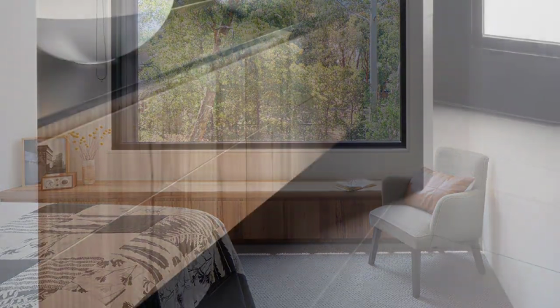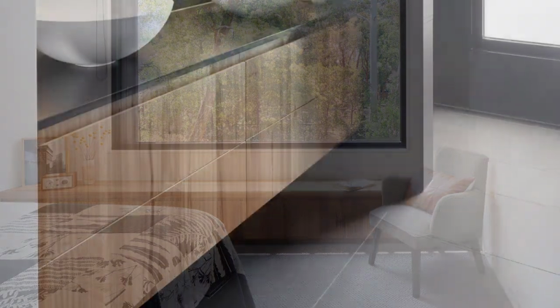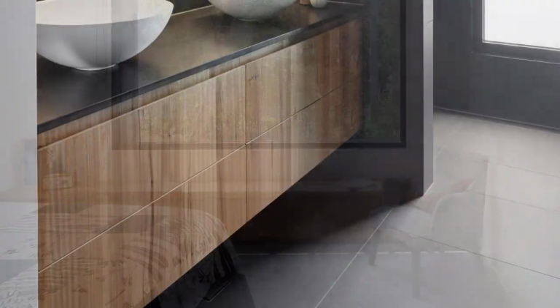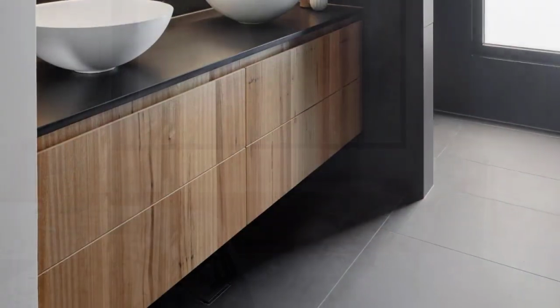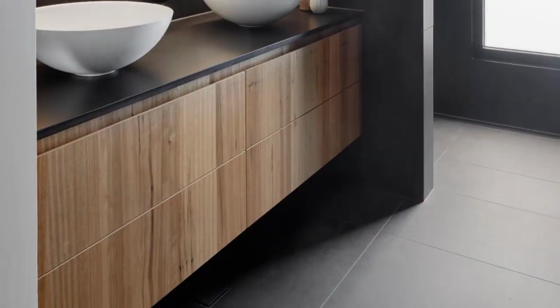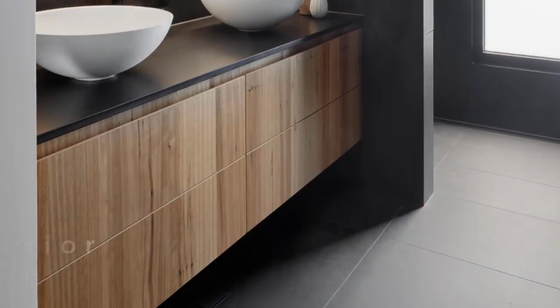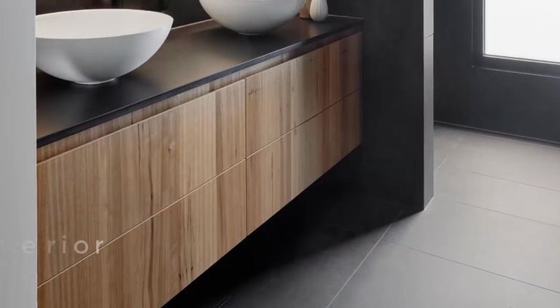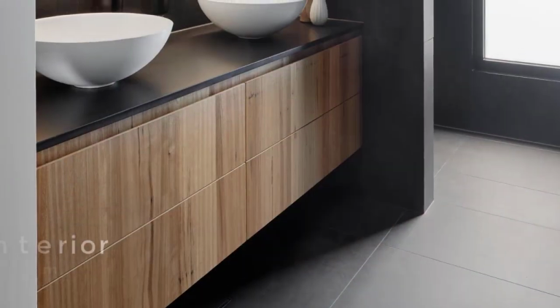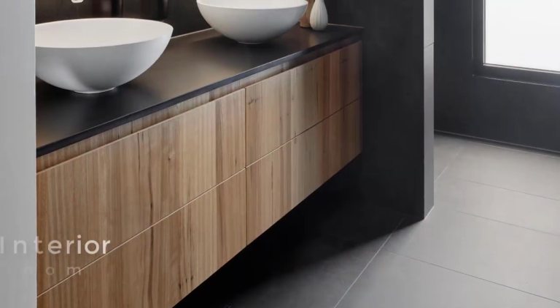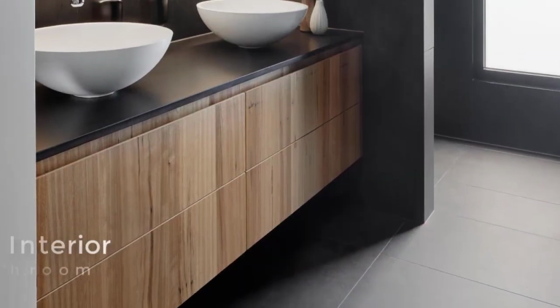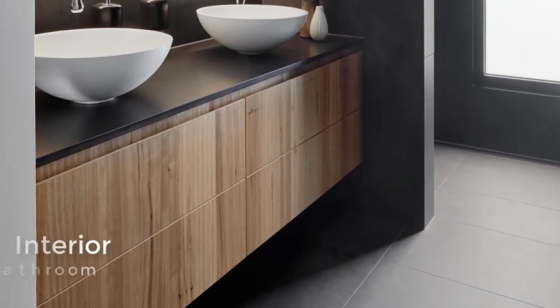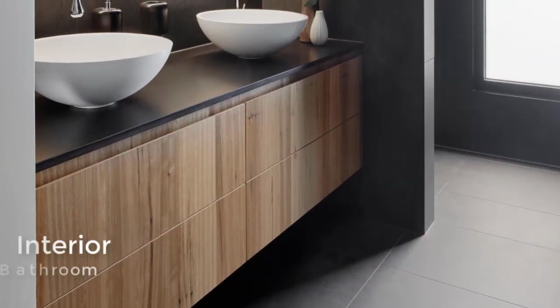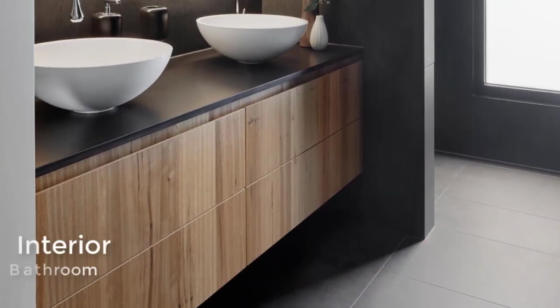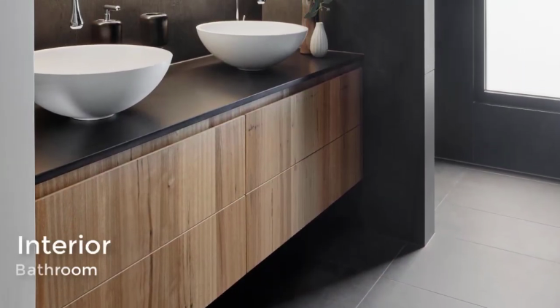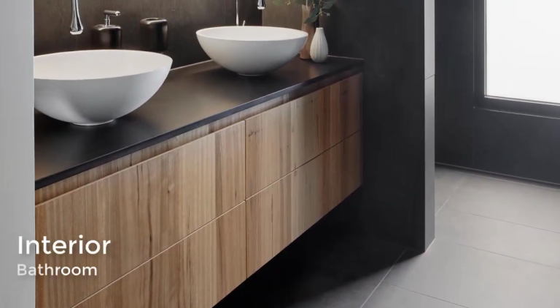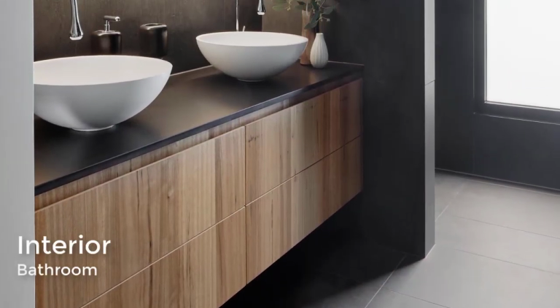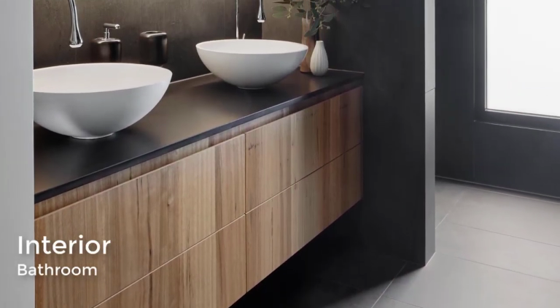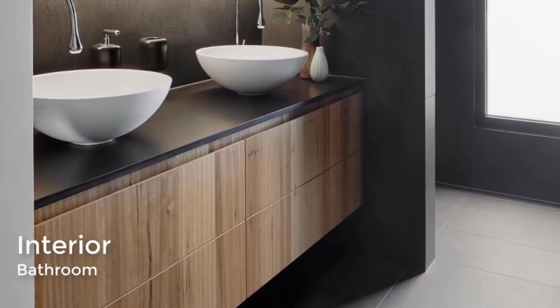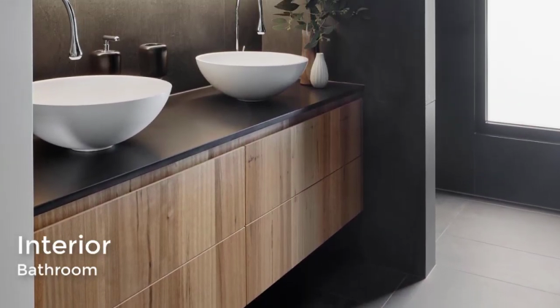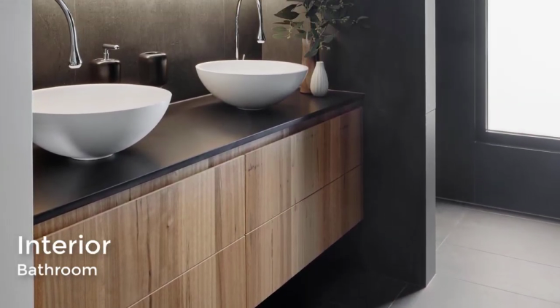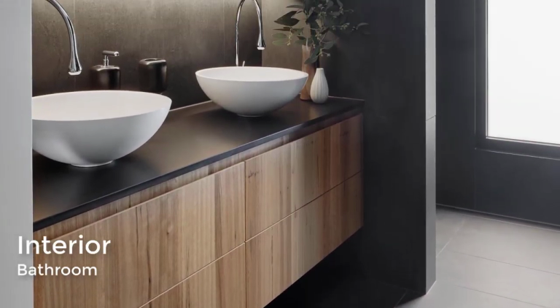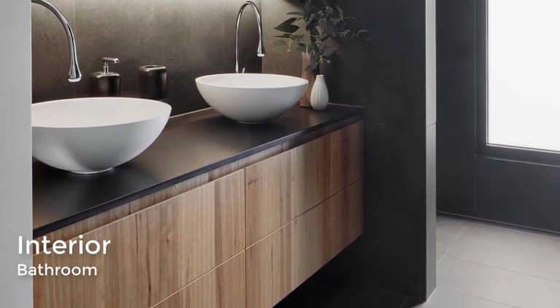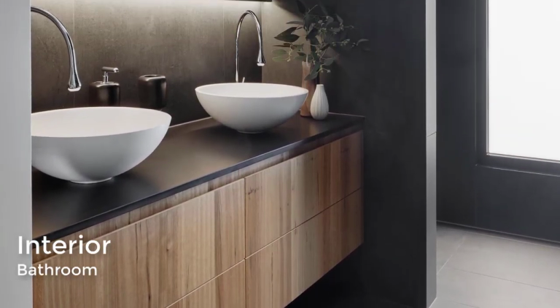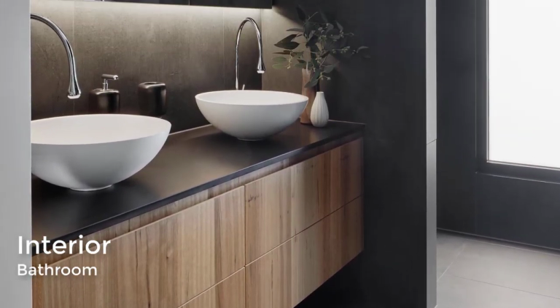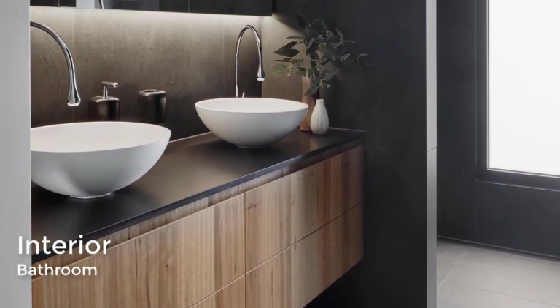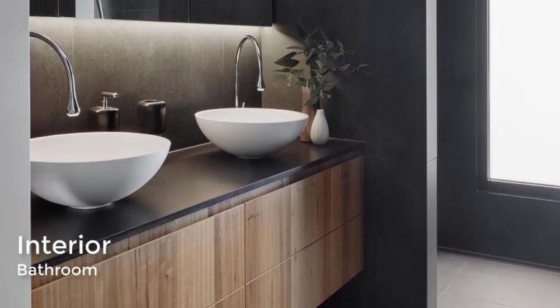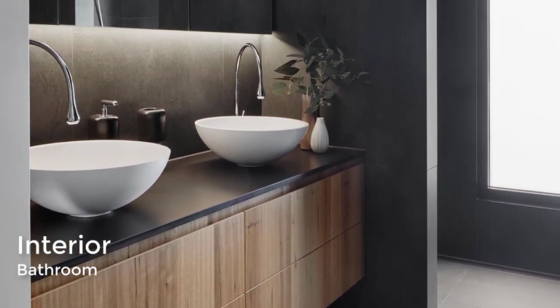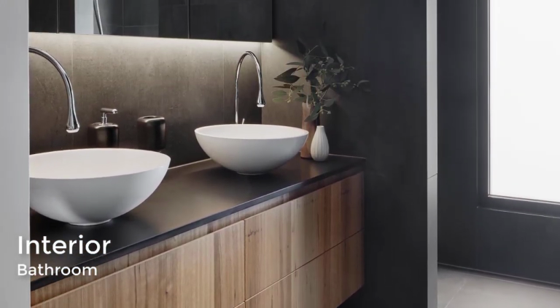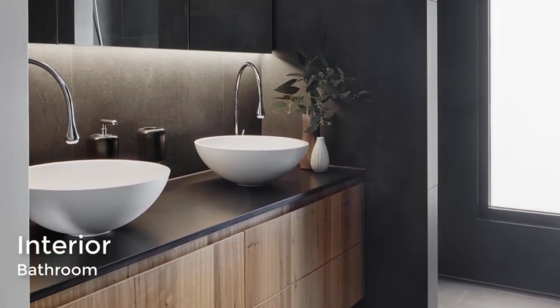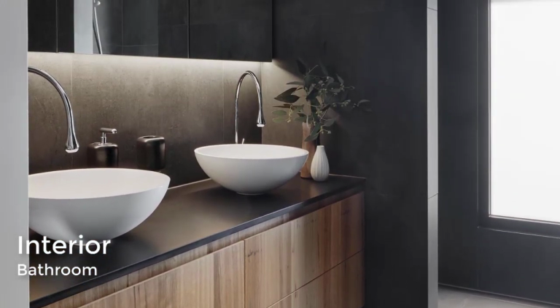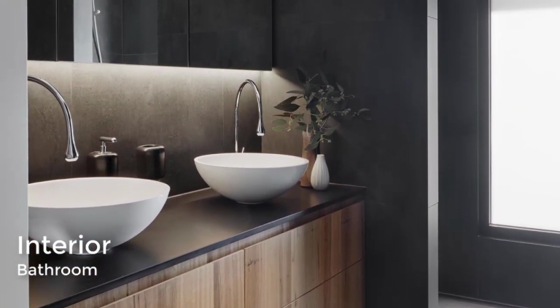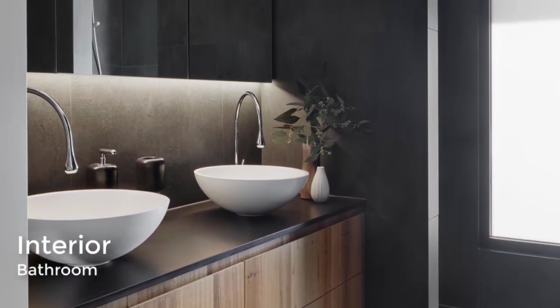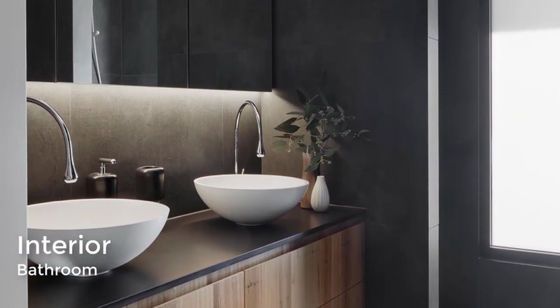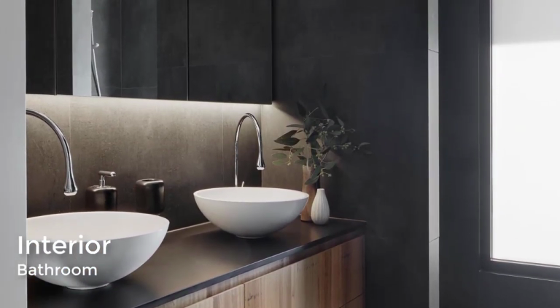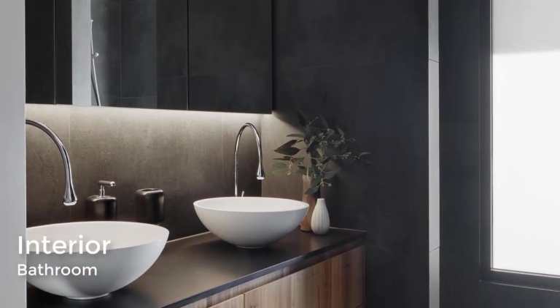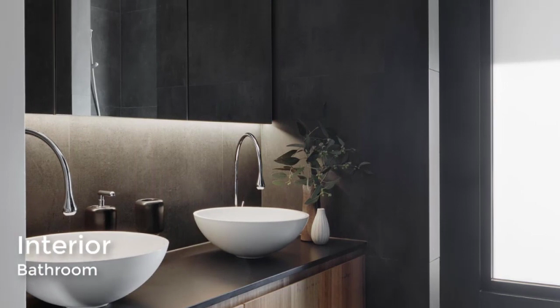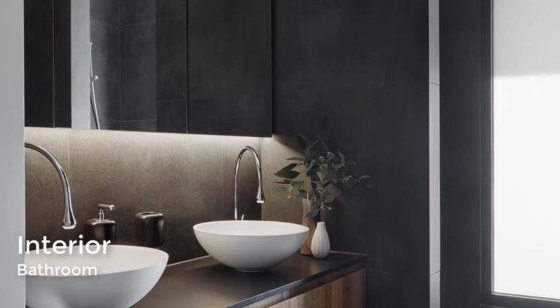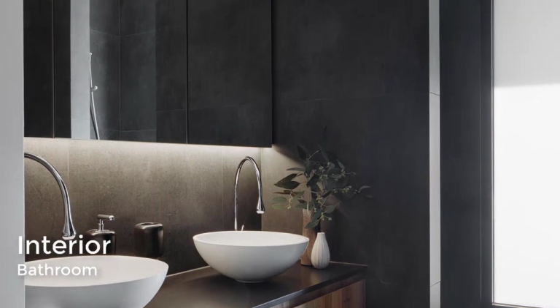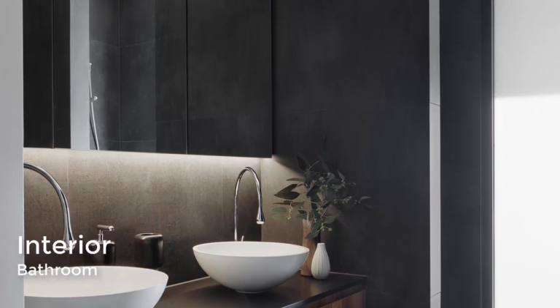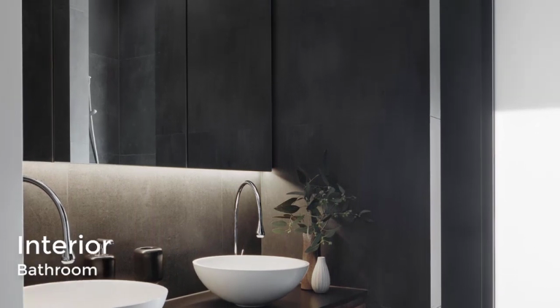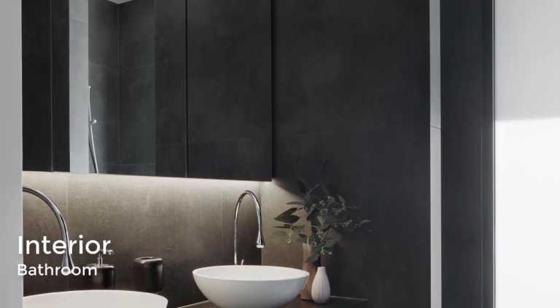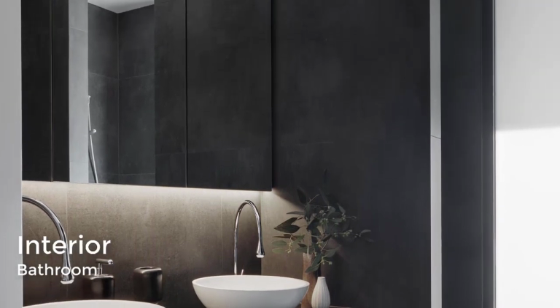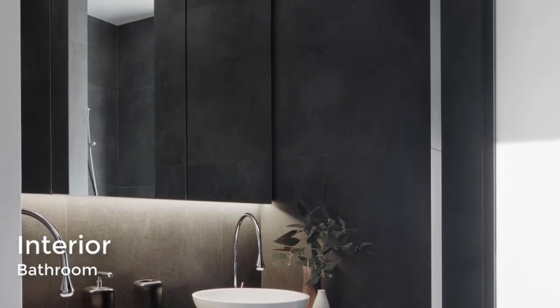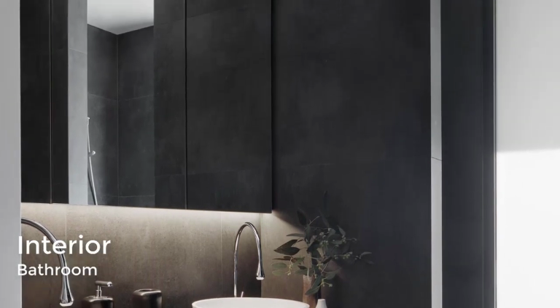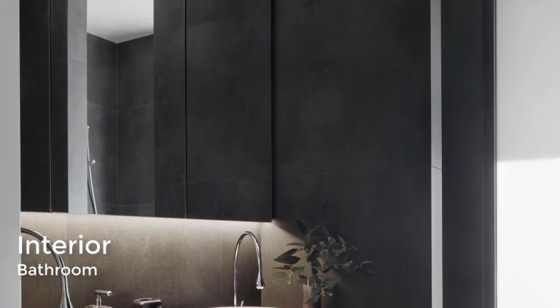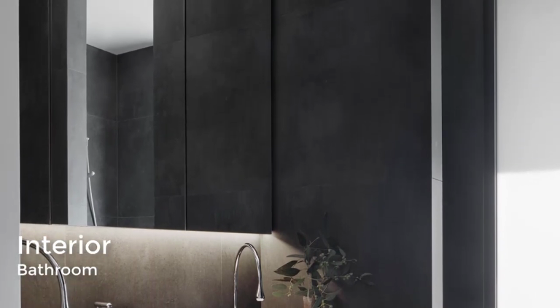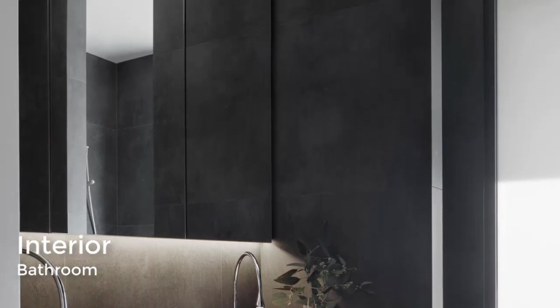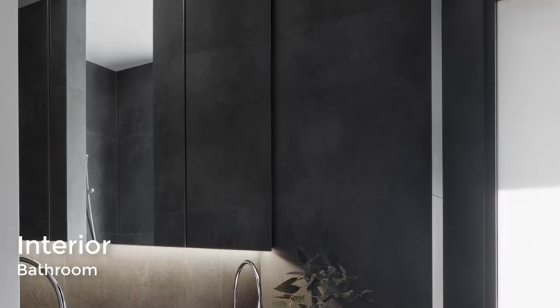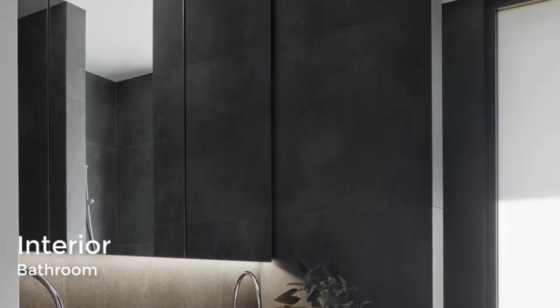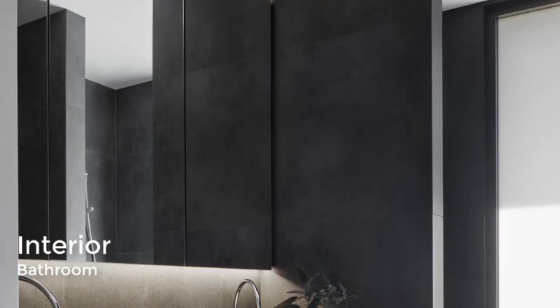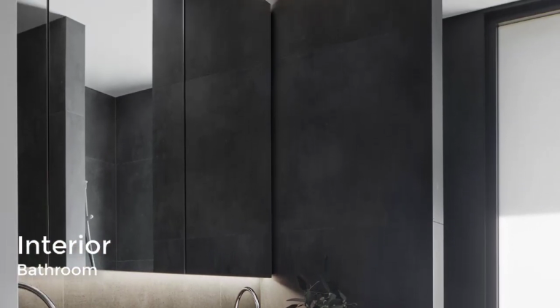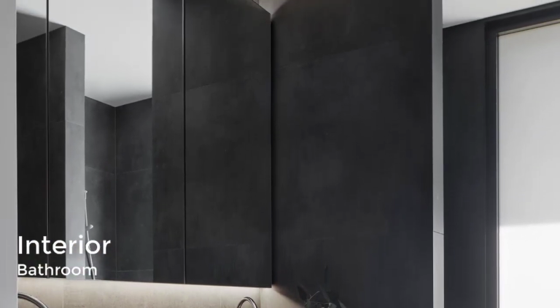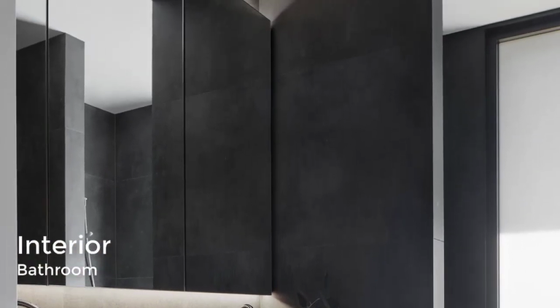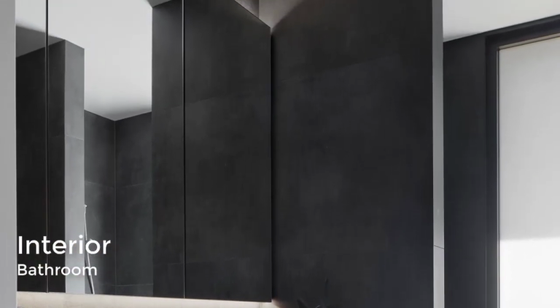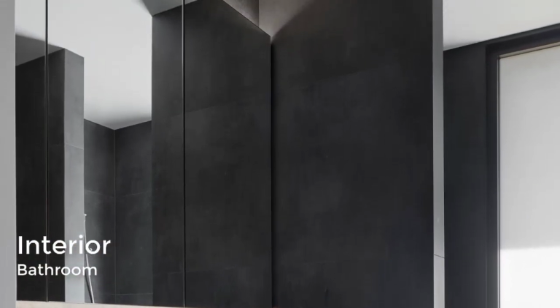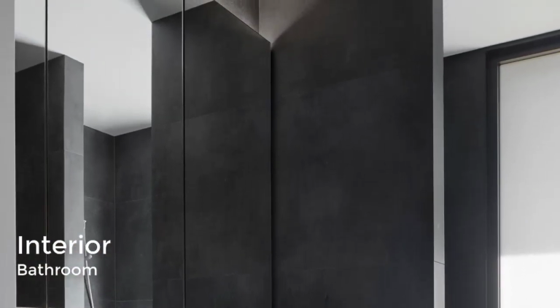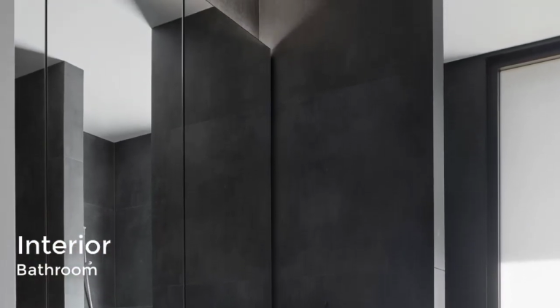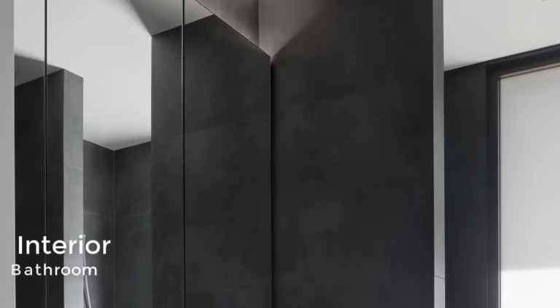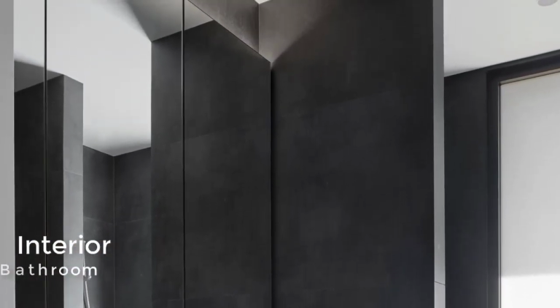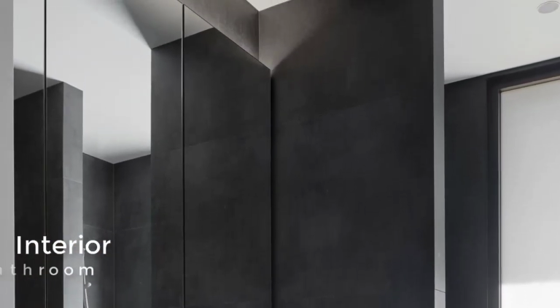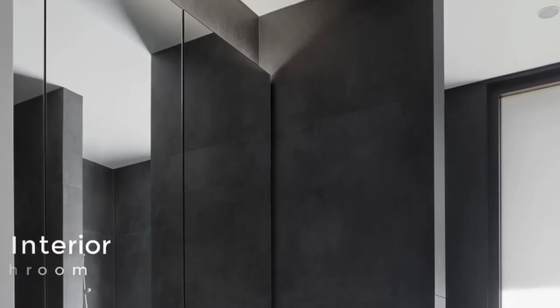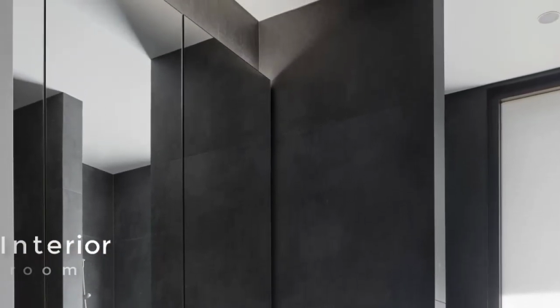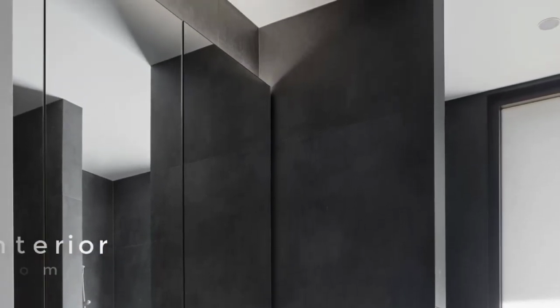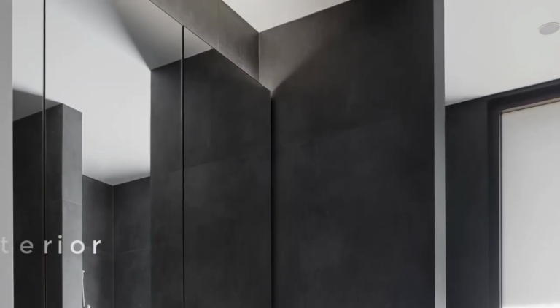In one of the bathrooms, dark gray walls and floors are combined with a wood vanity, white basins, and a backlit mirror.